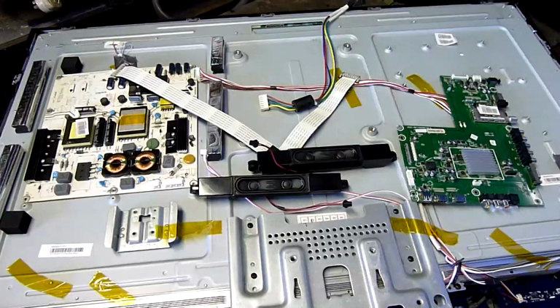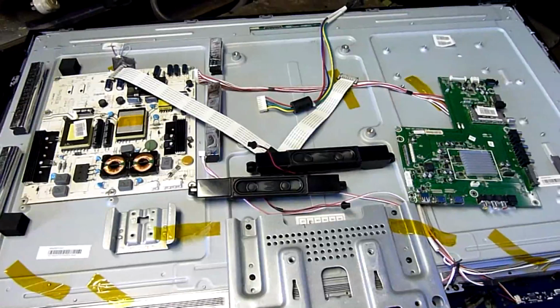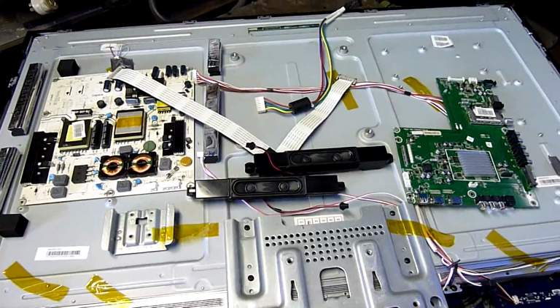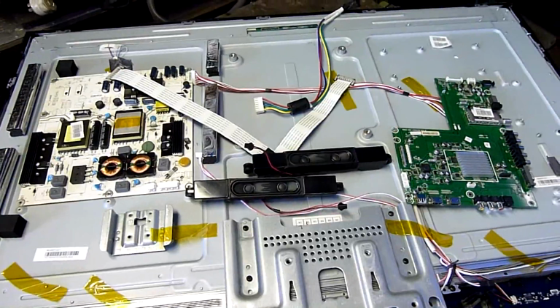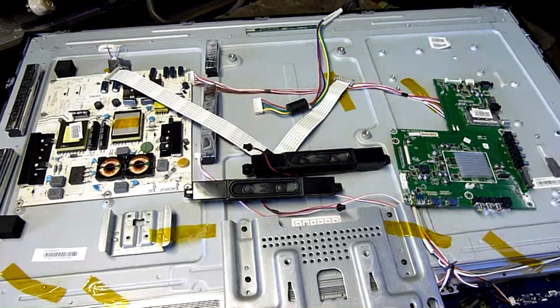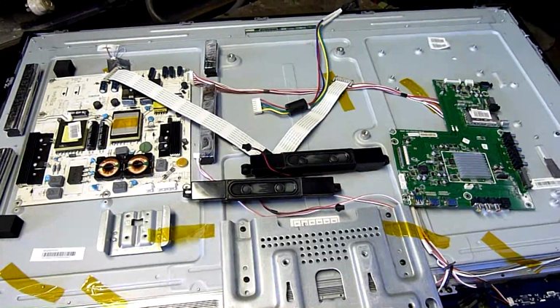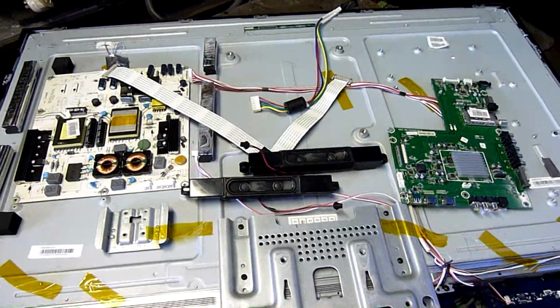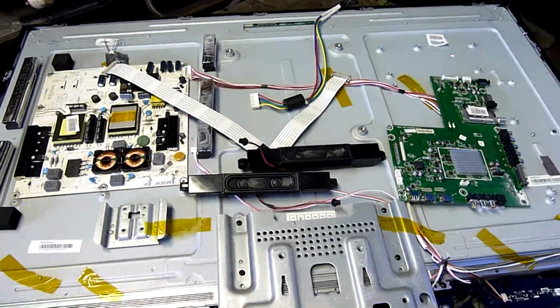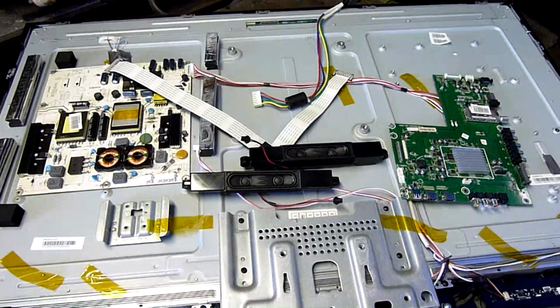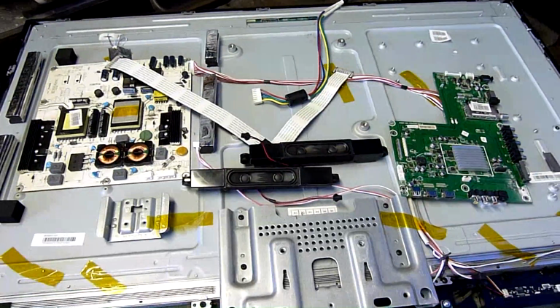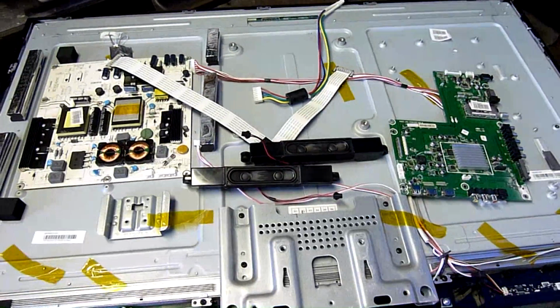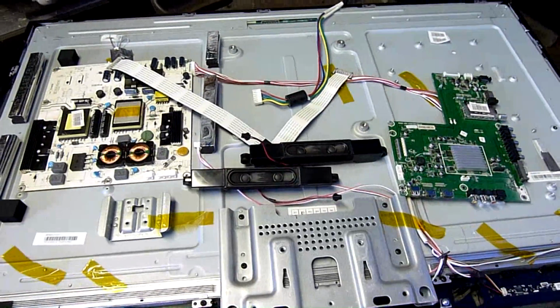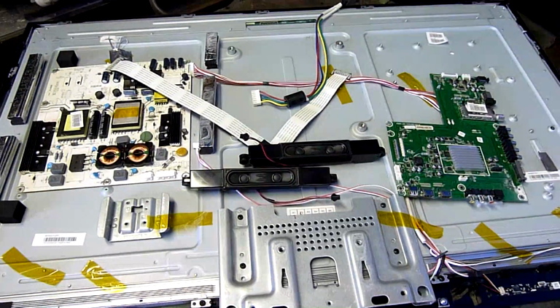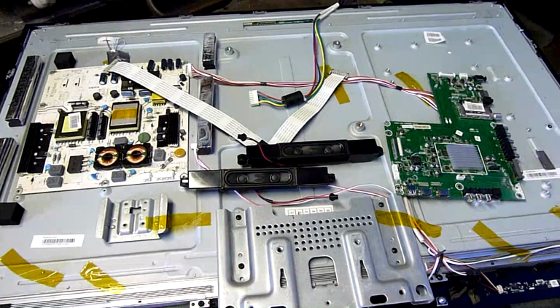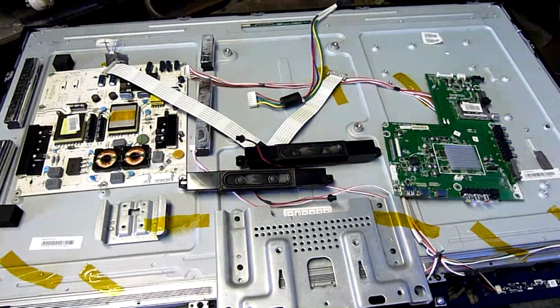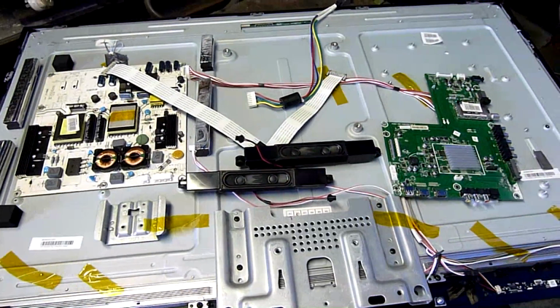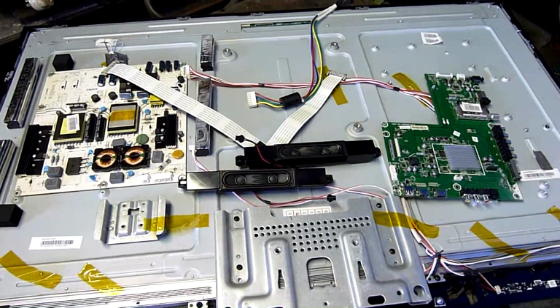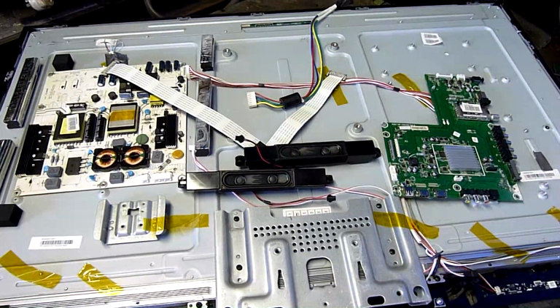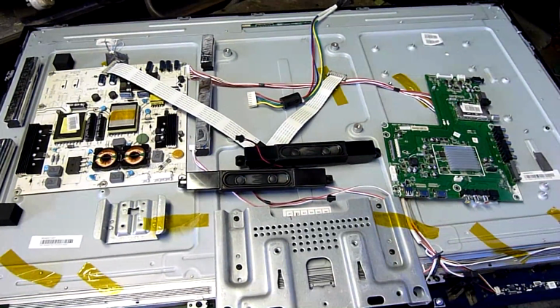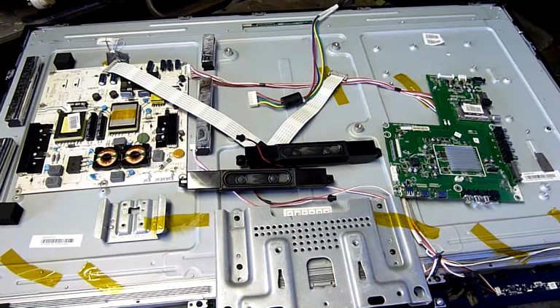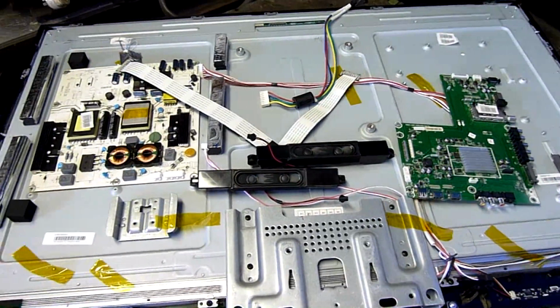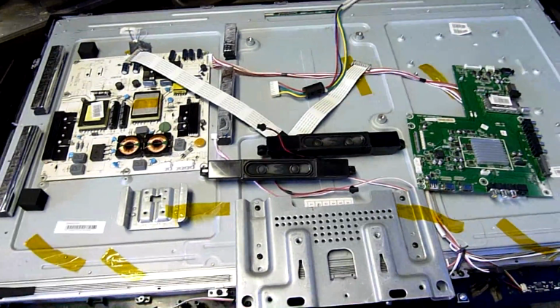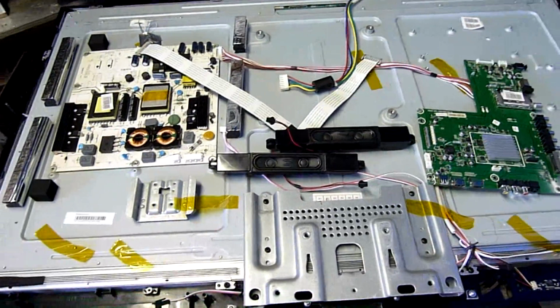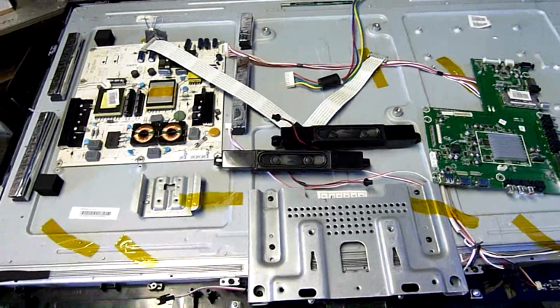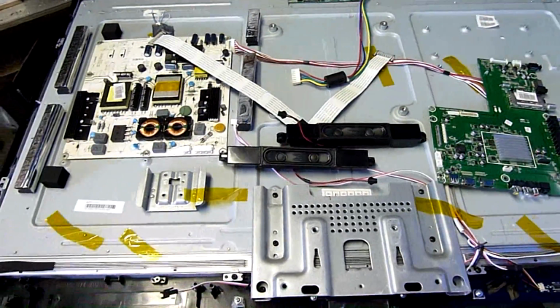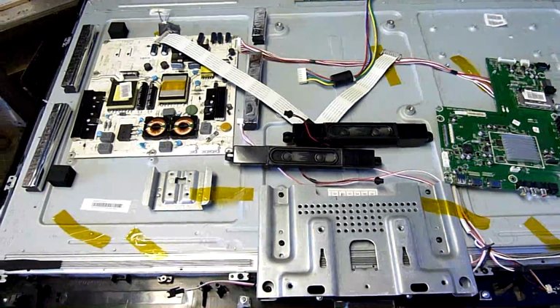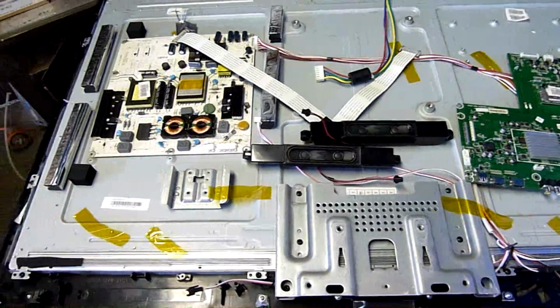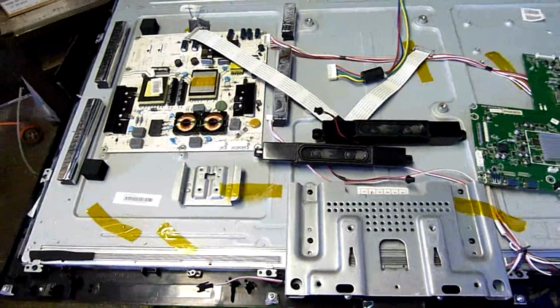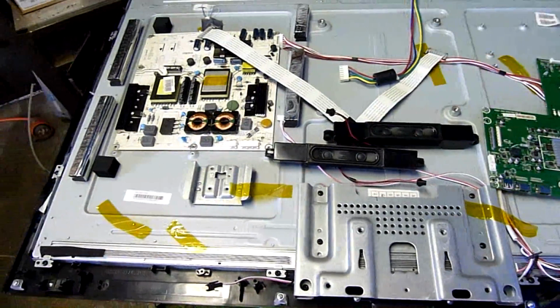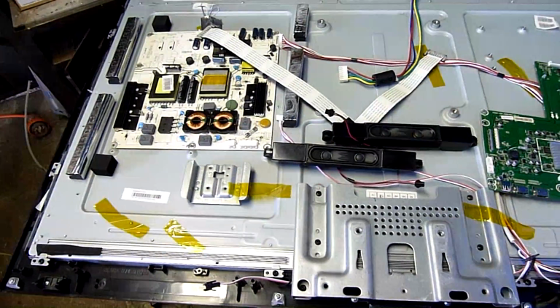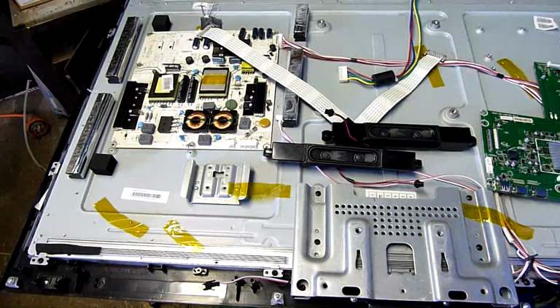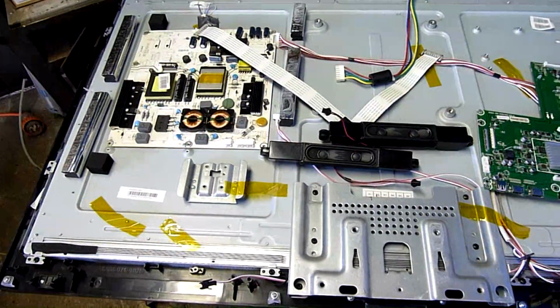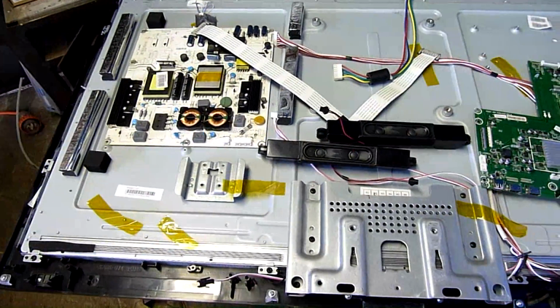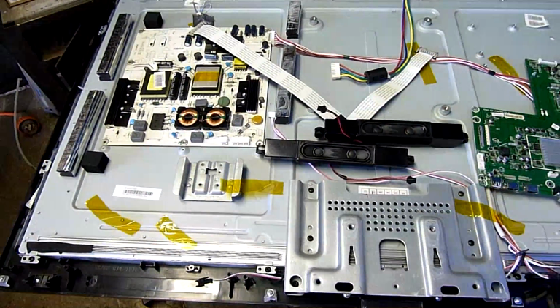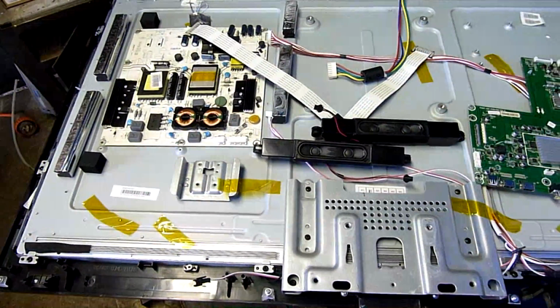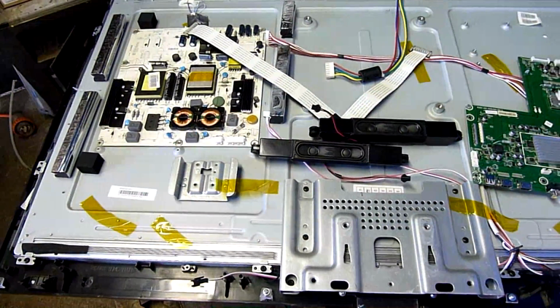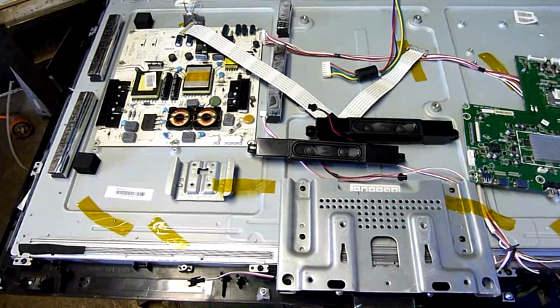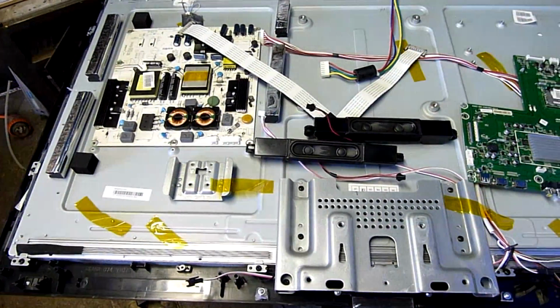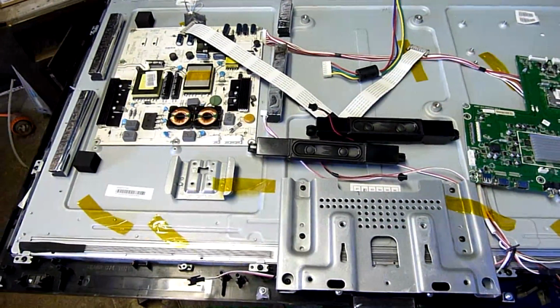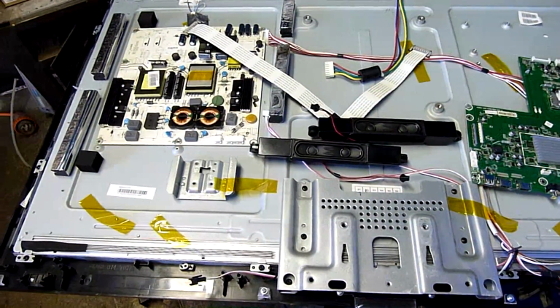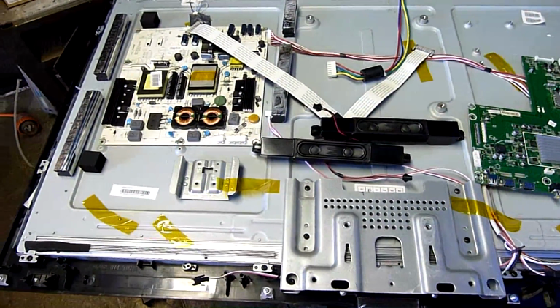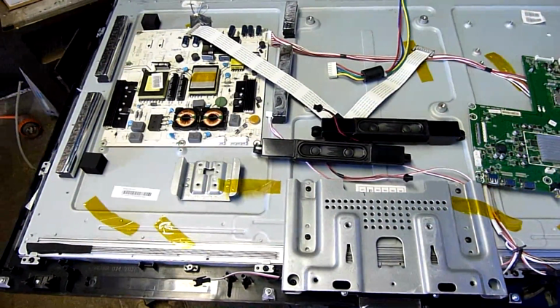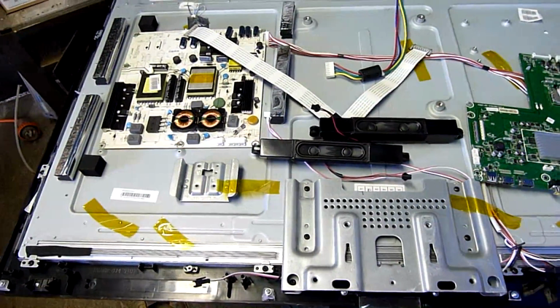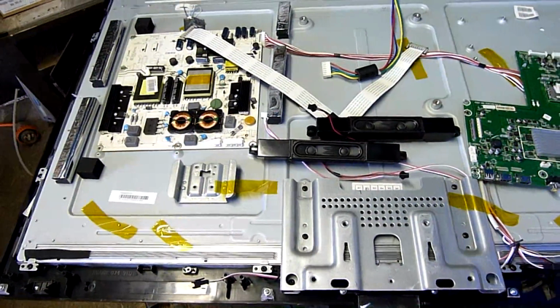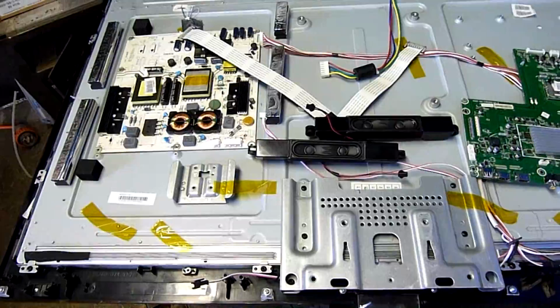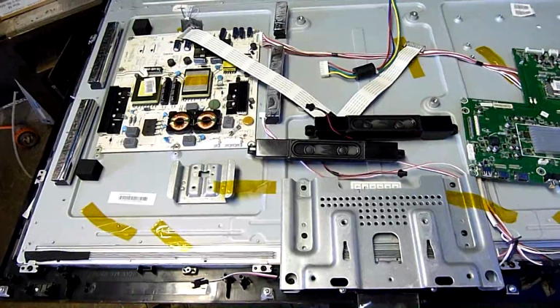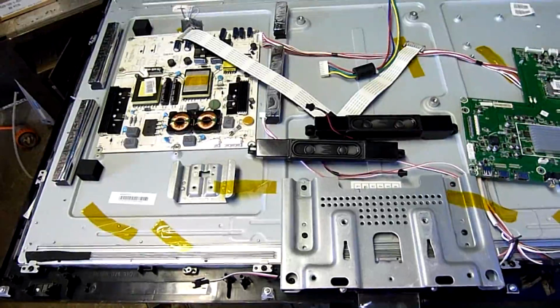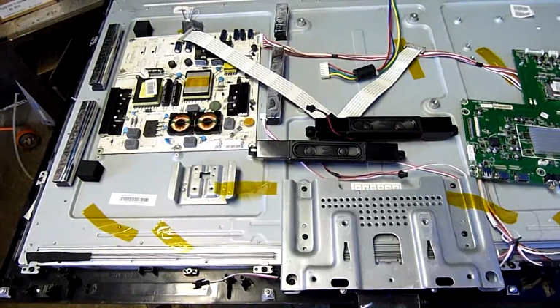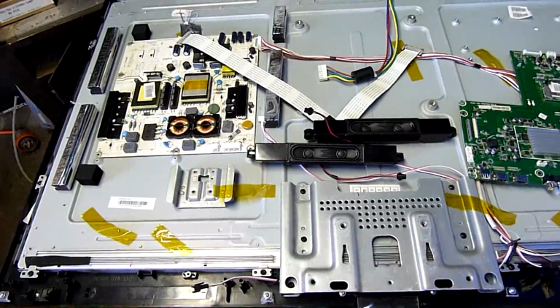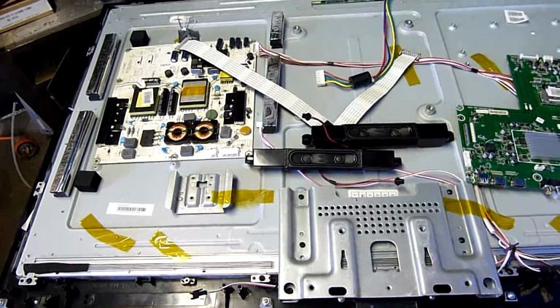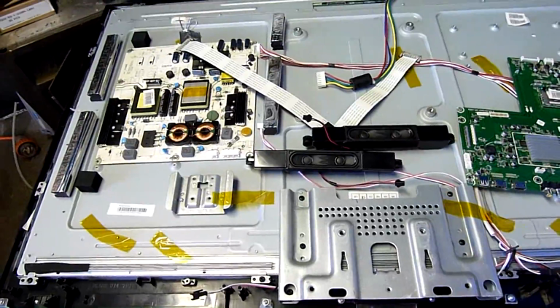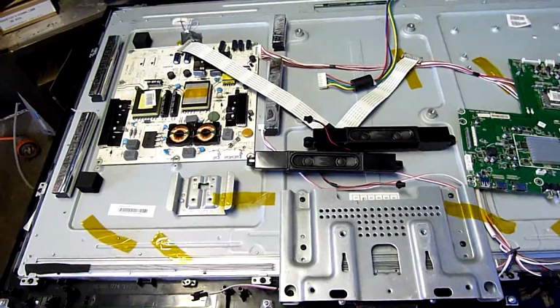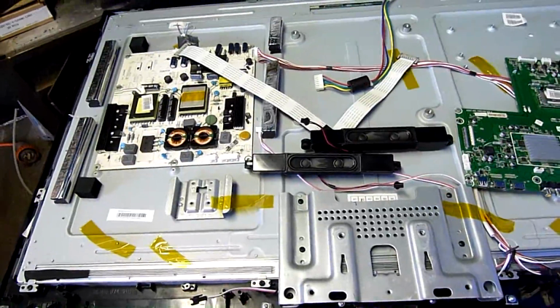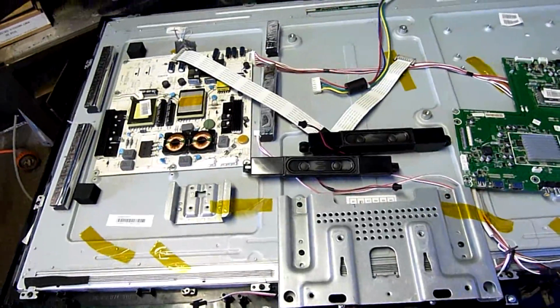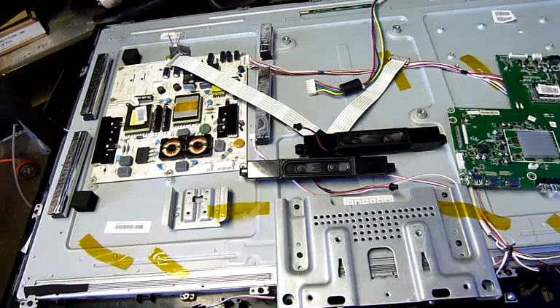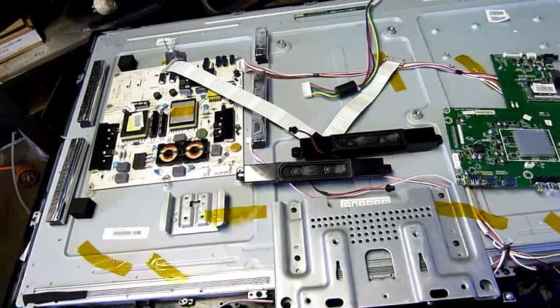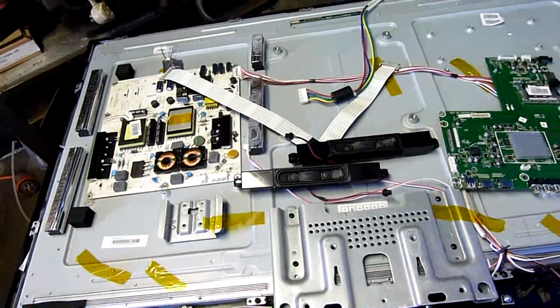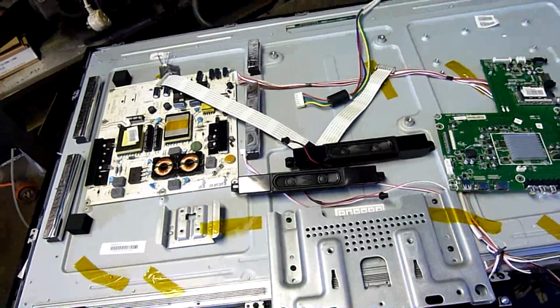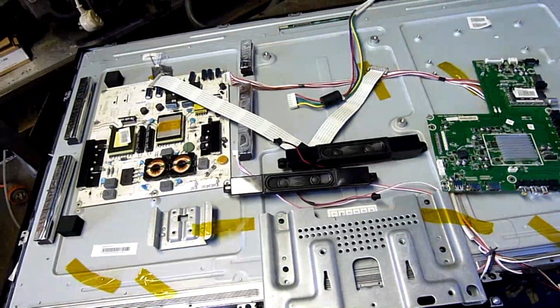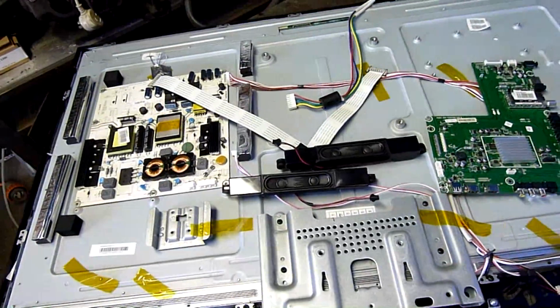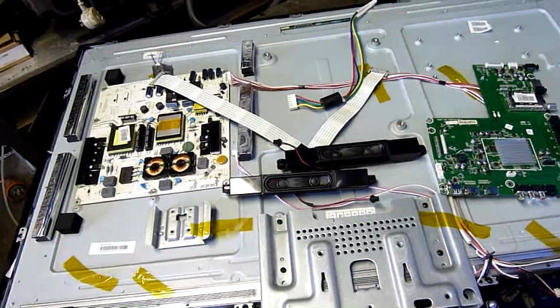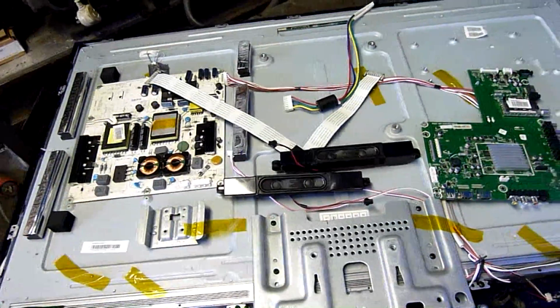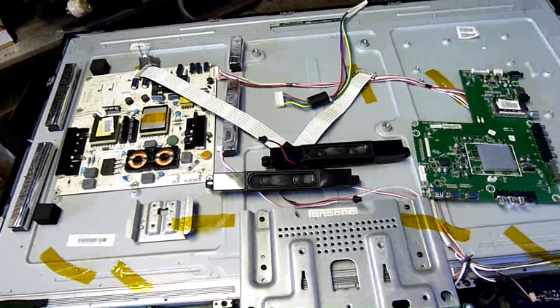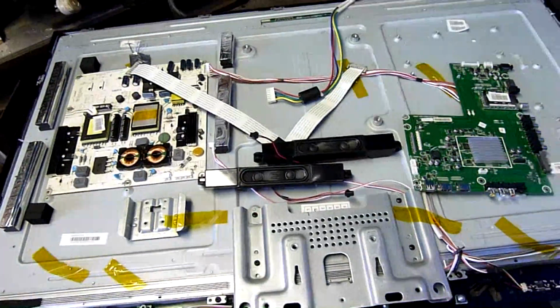G'day folks, I'm just parting out this old — actually fairly new — Hisense LED television.